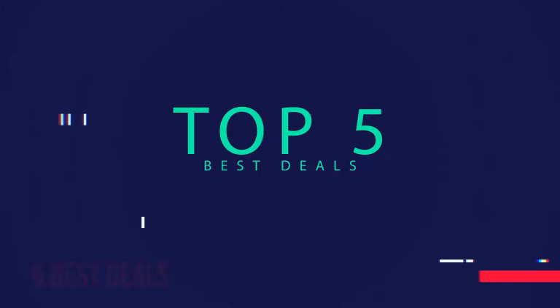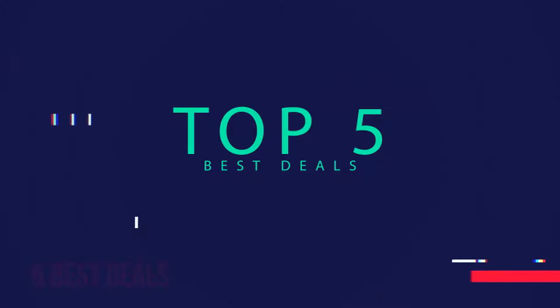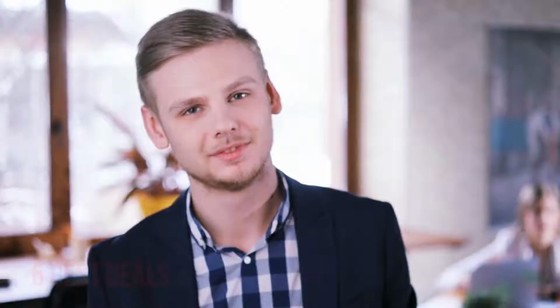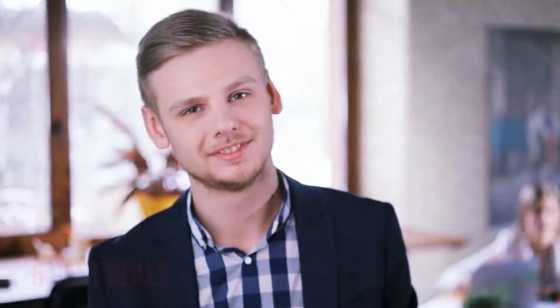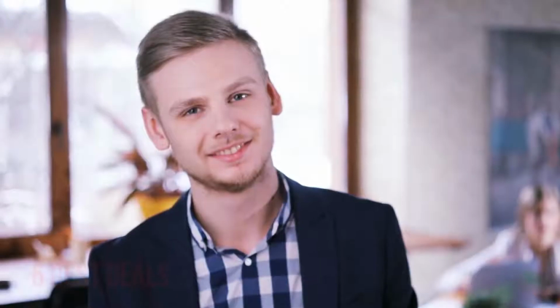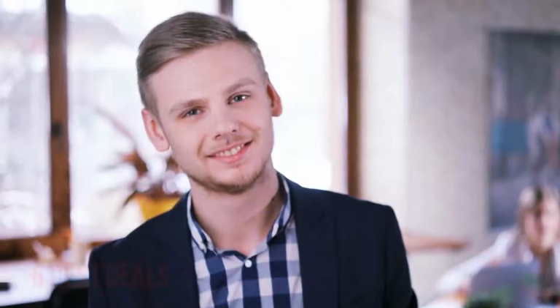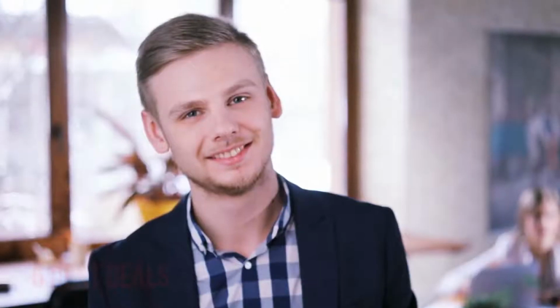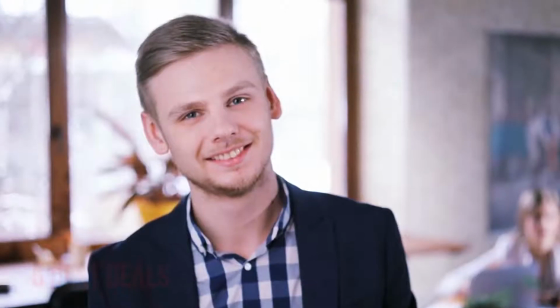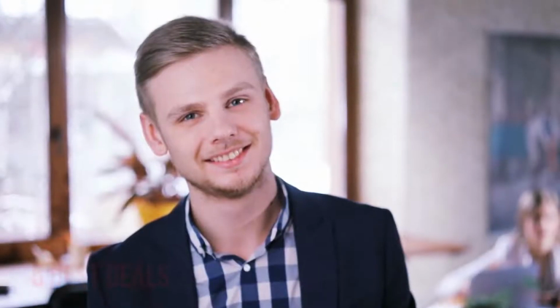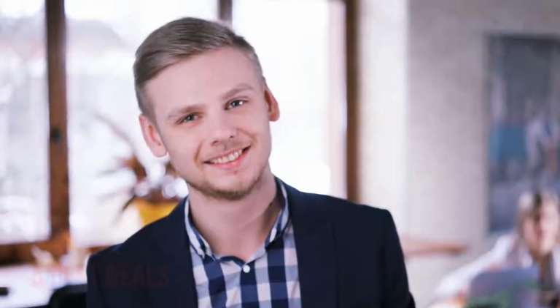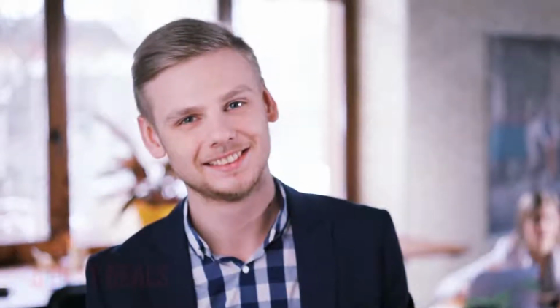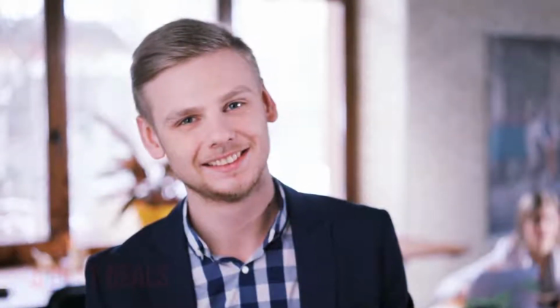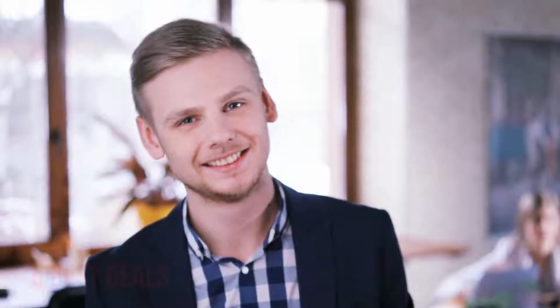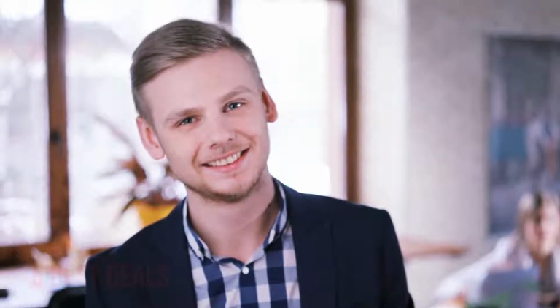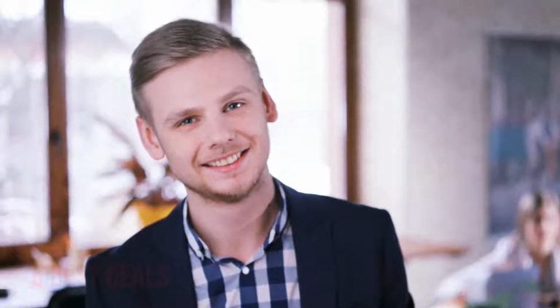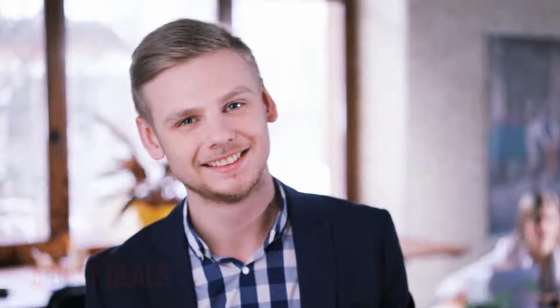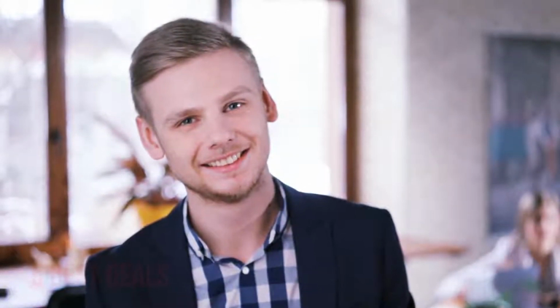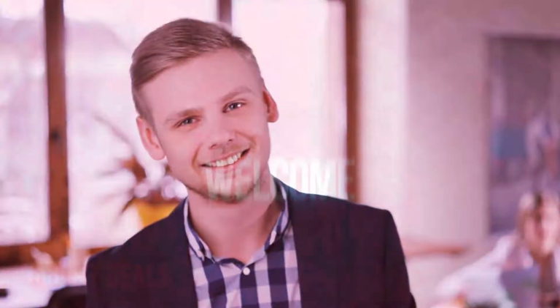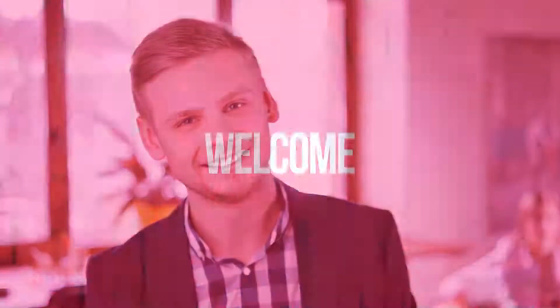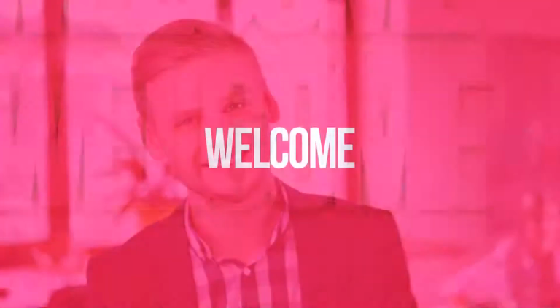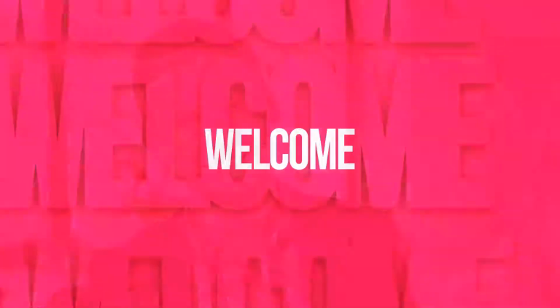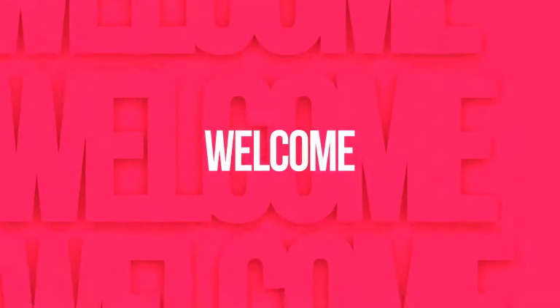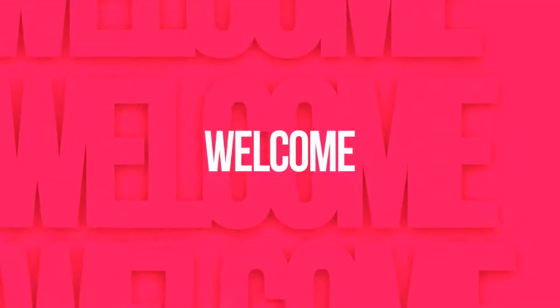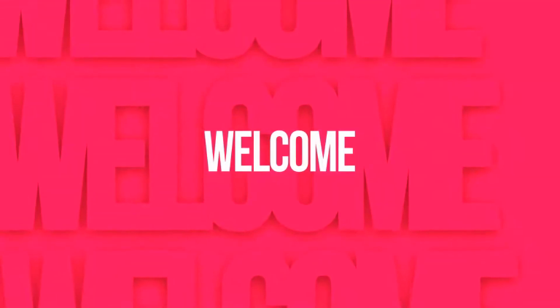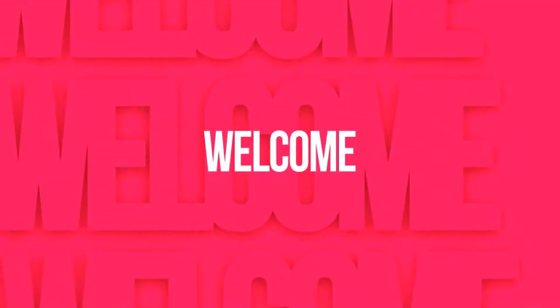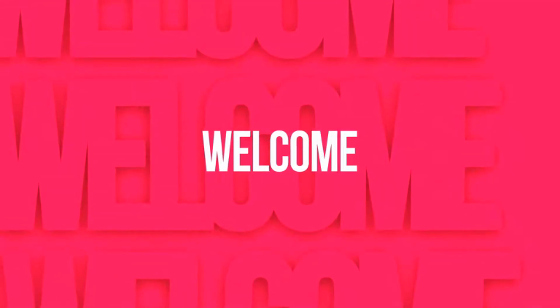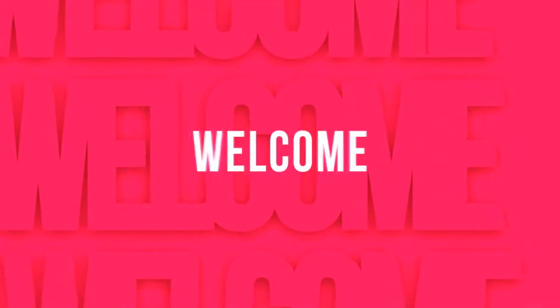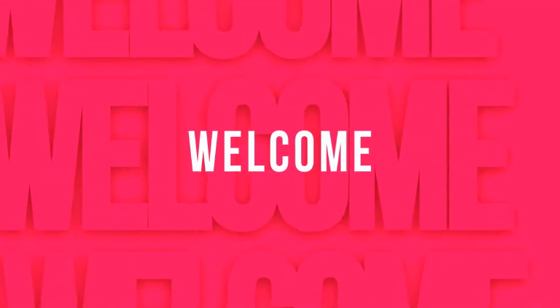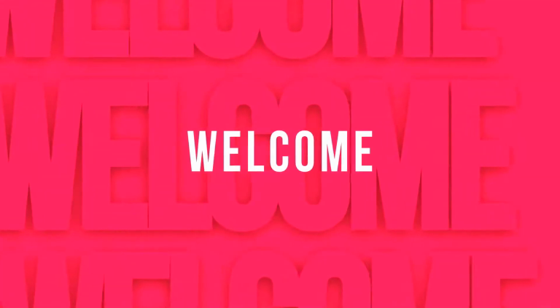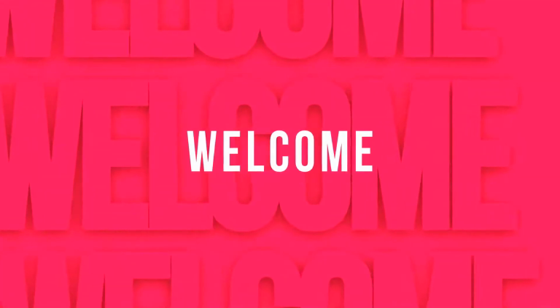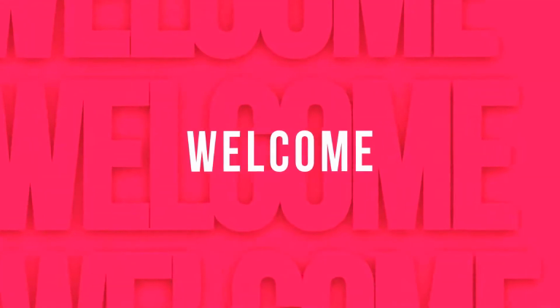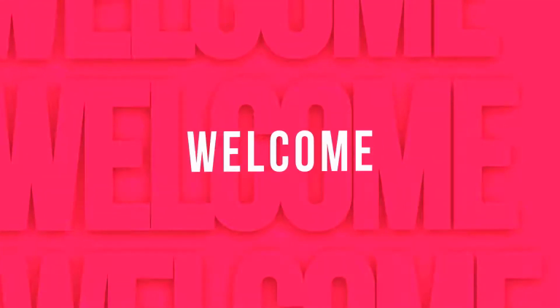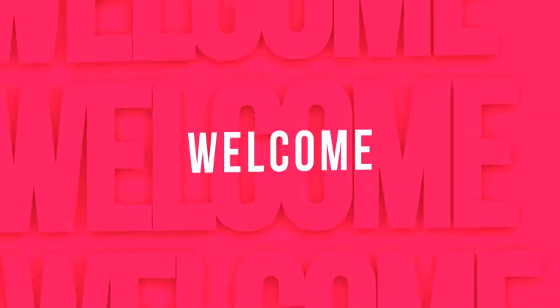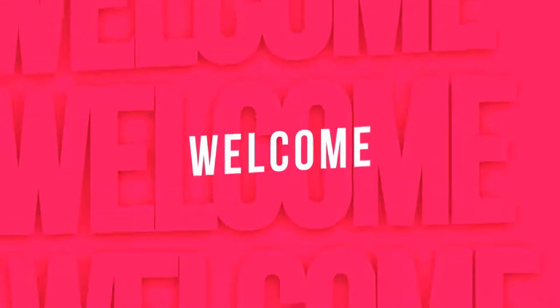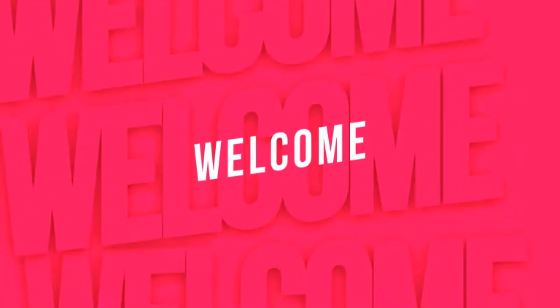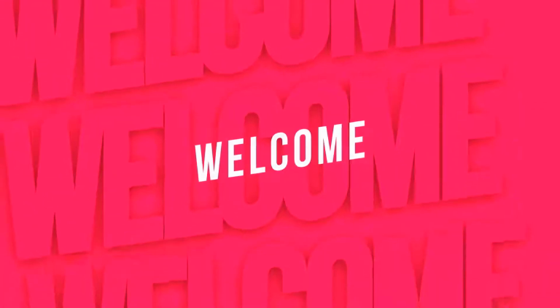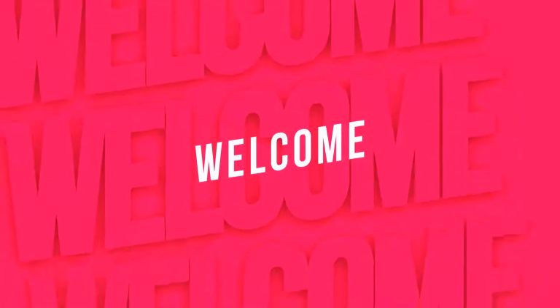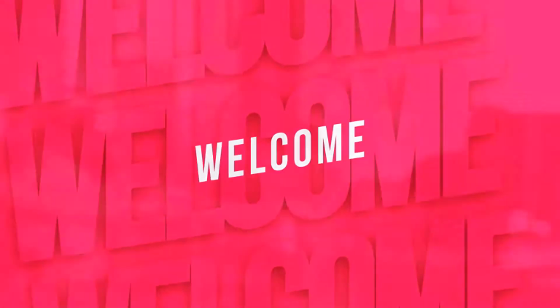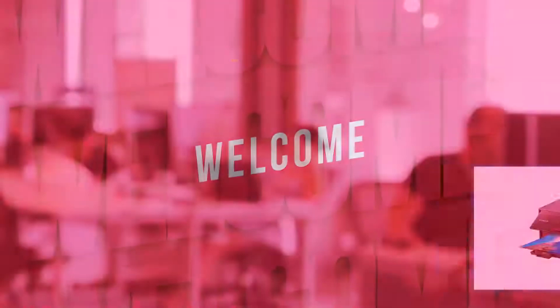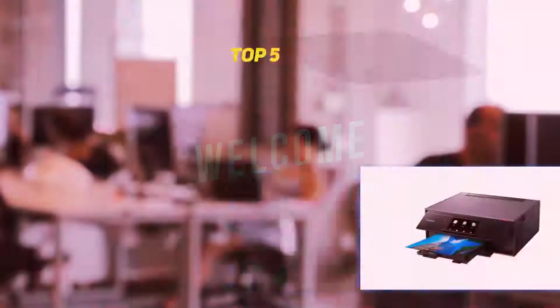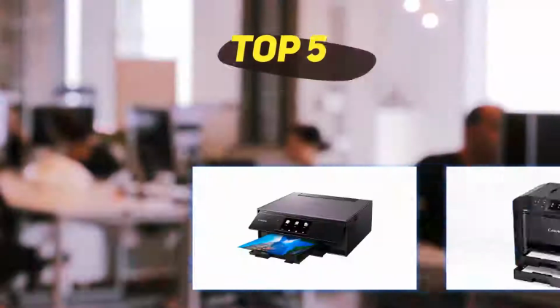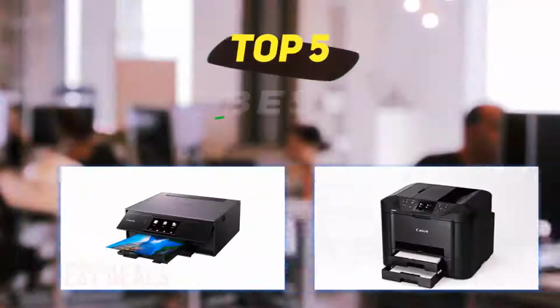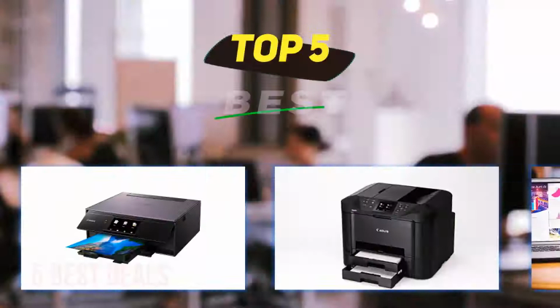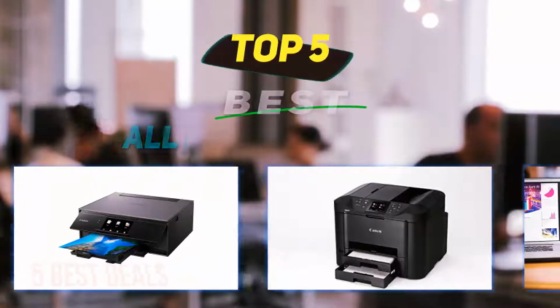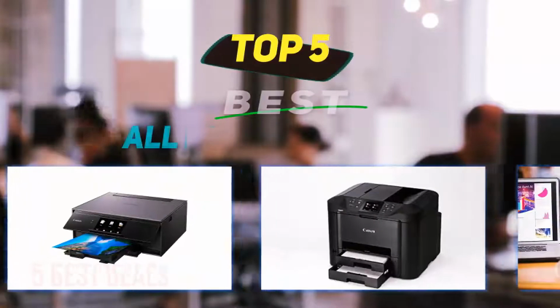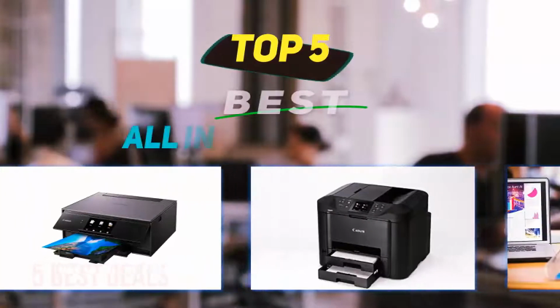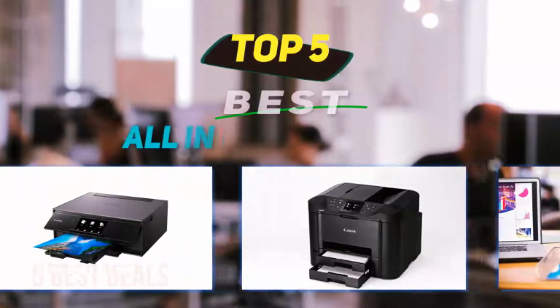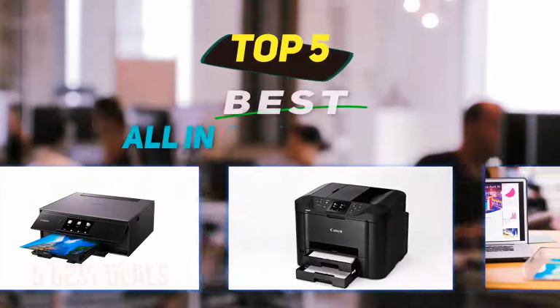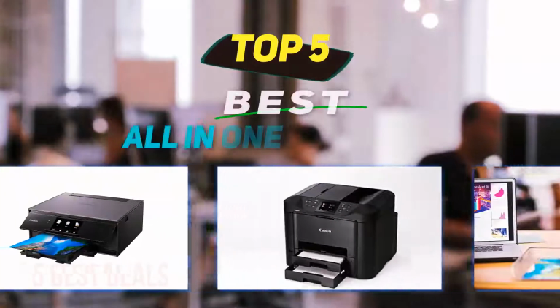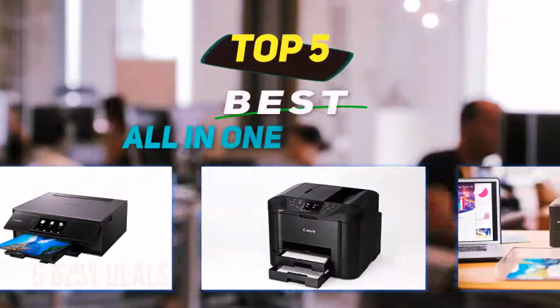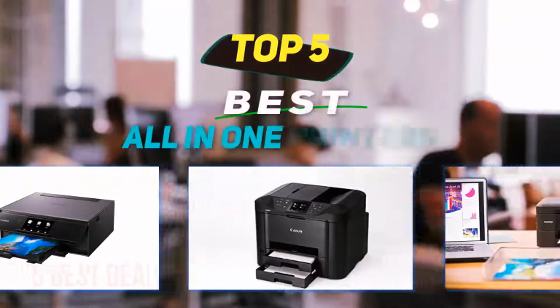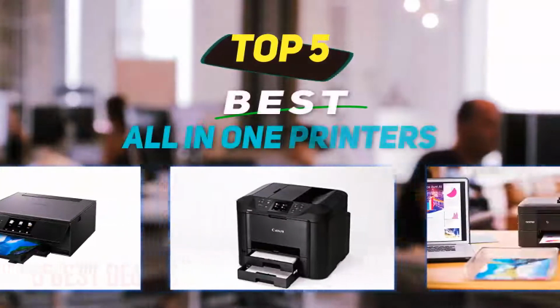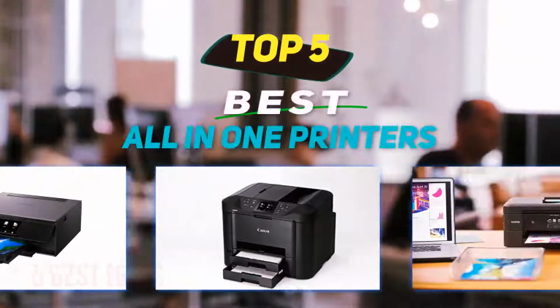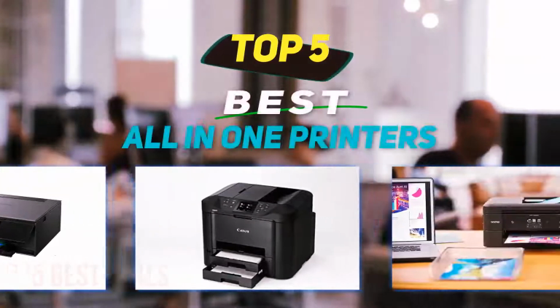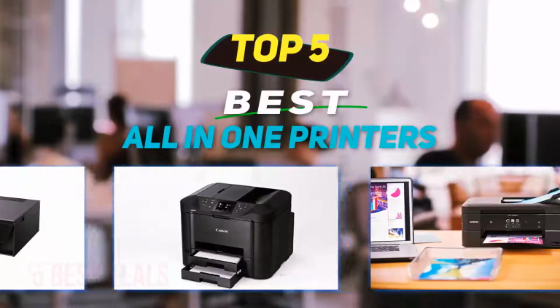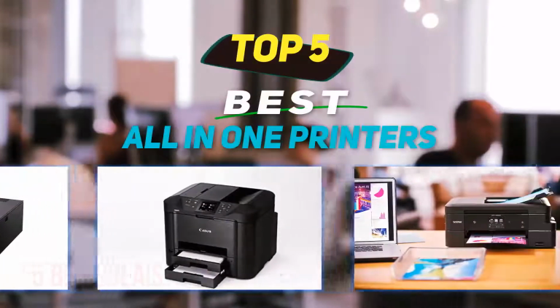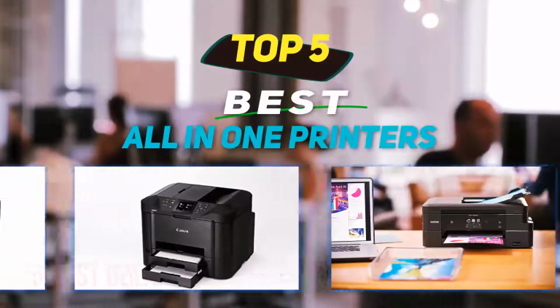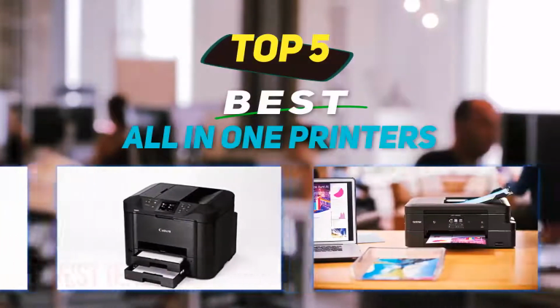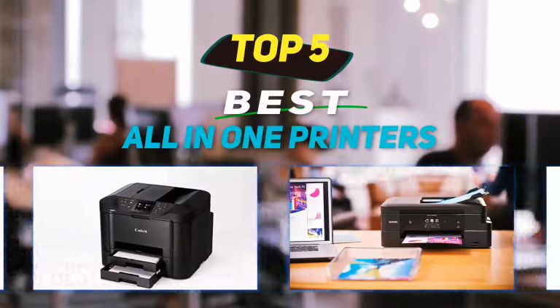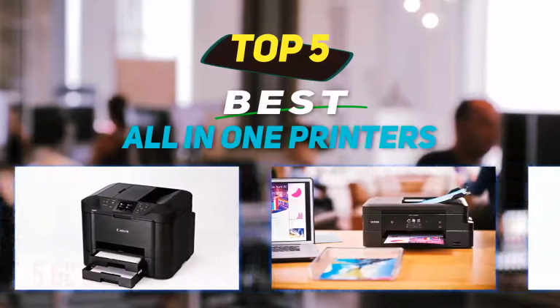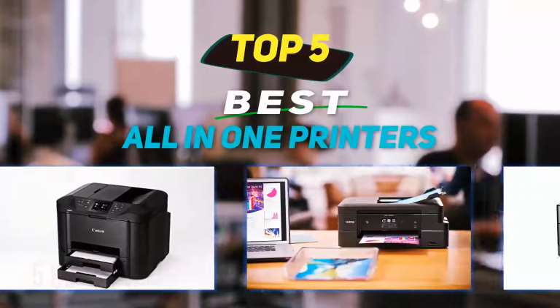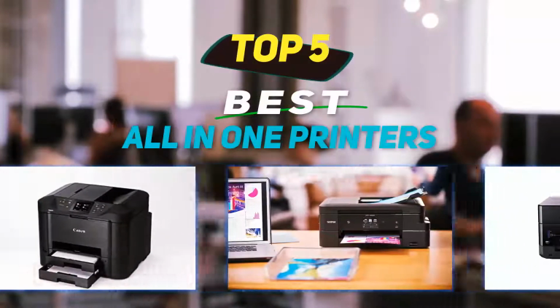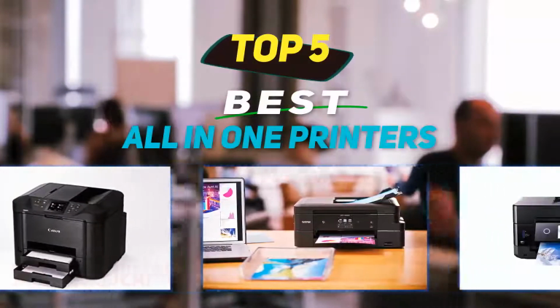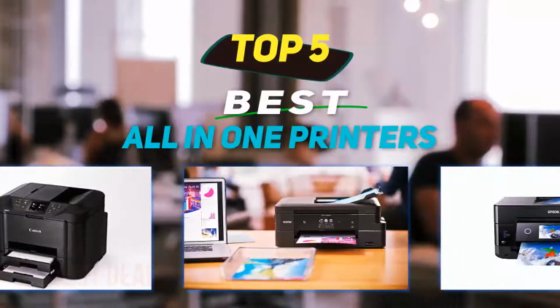Hey guys, welcome back to my channel. In this video, I'm gonna talk about the top 5 best all-in-one printers.